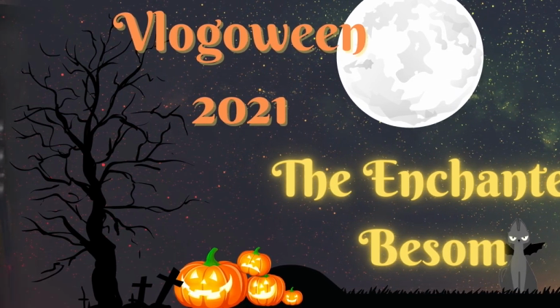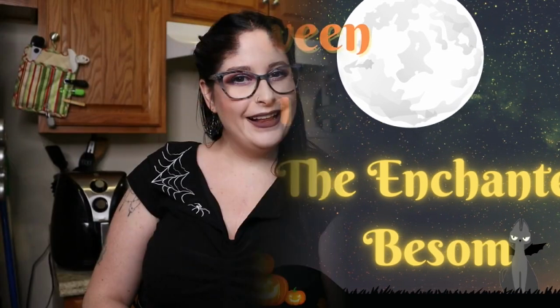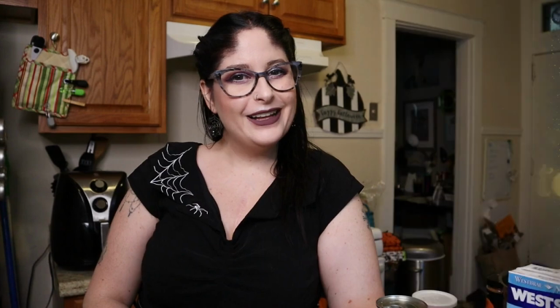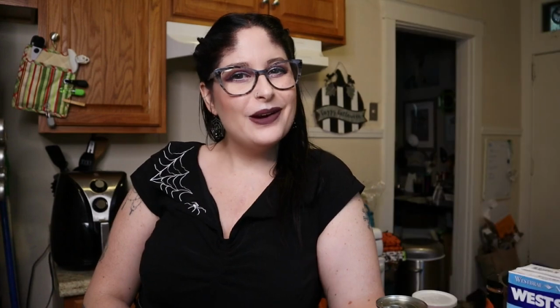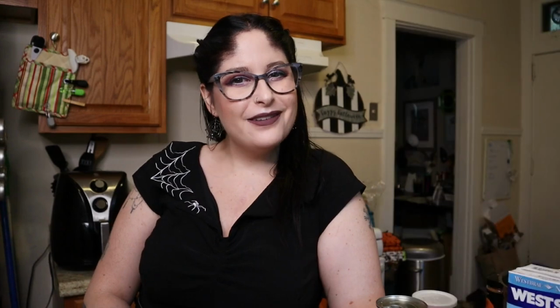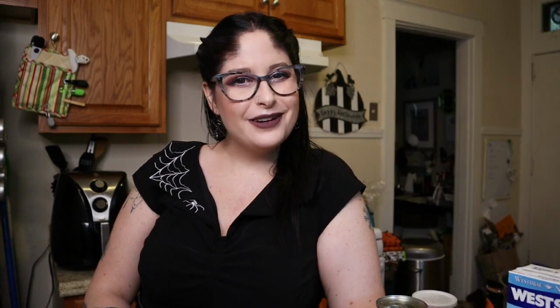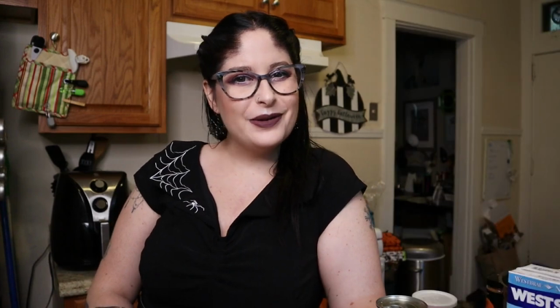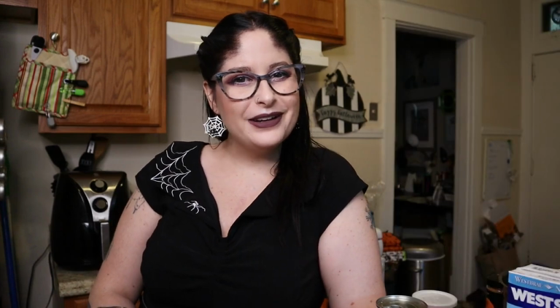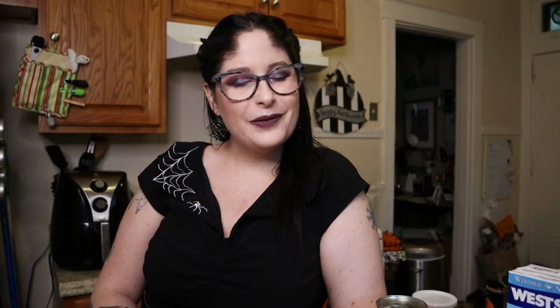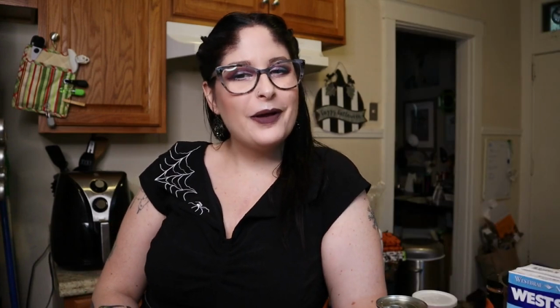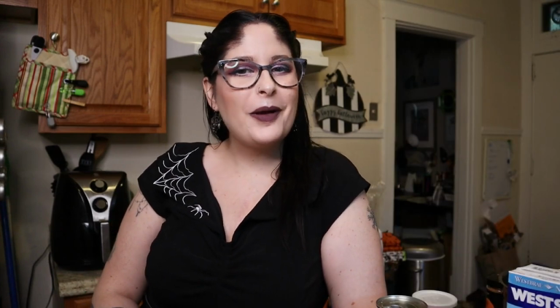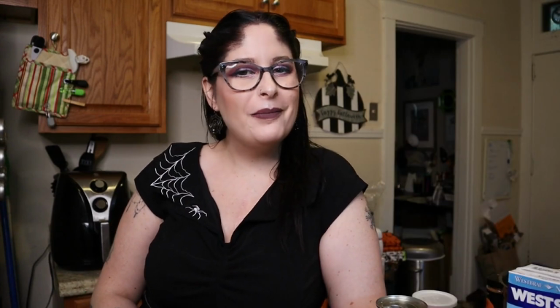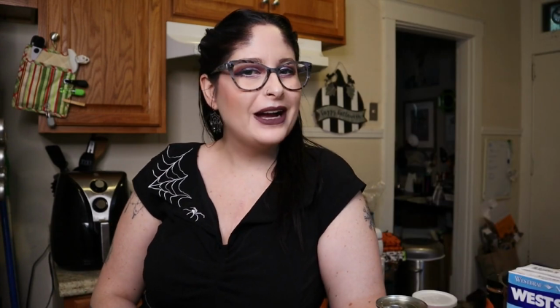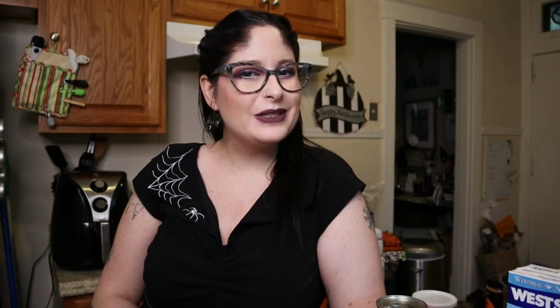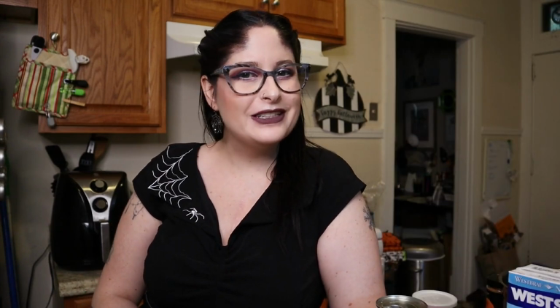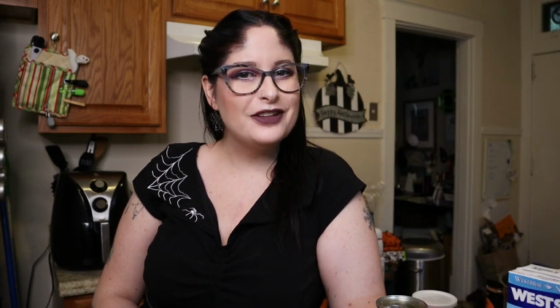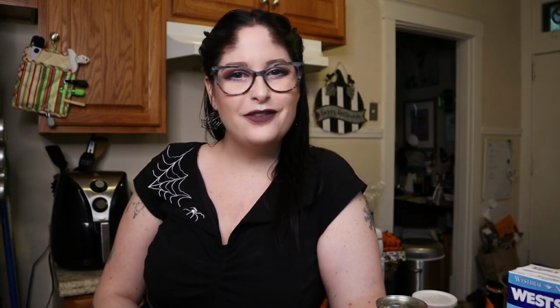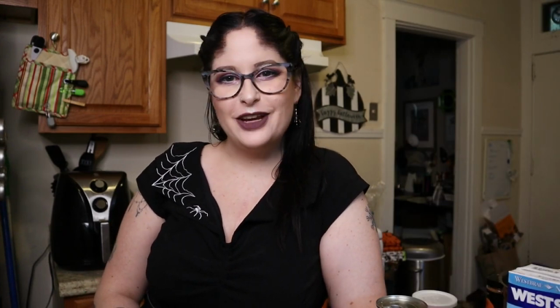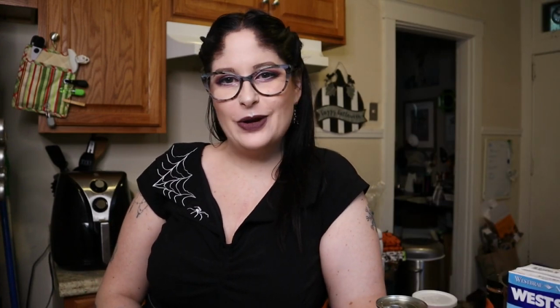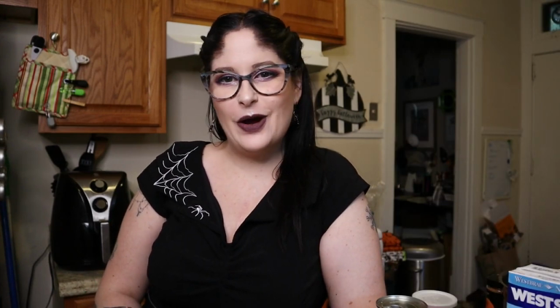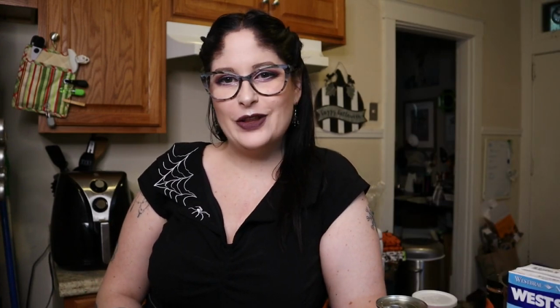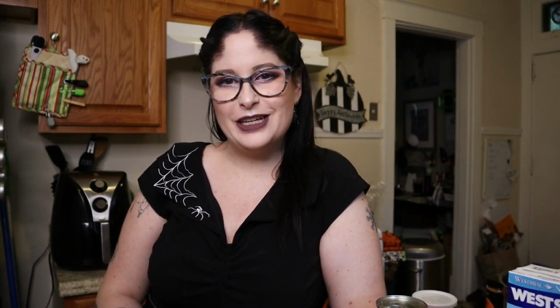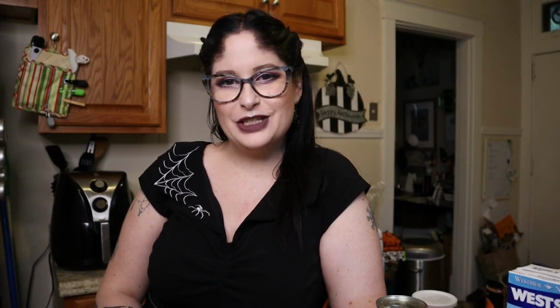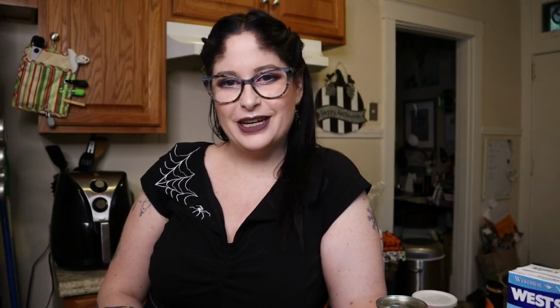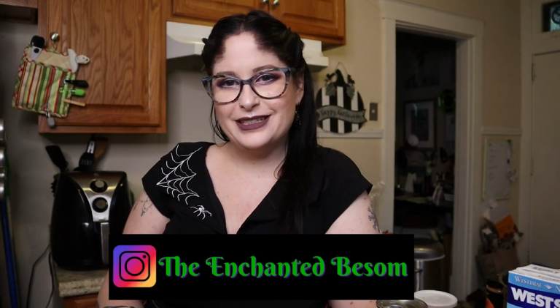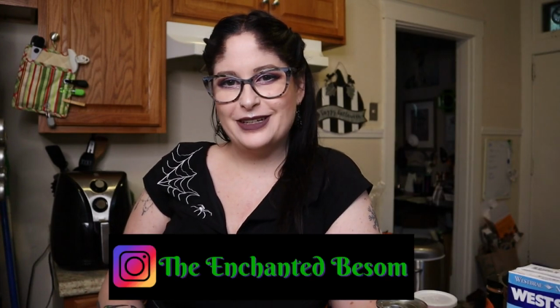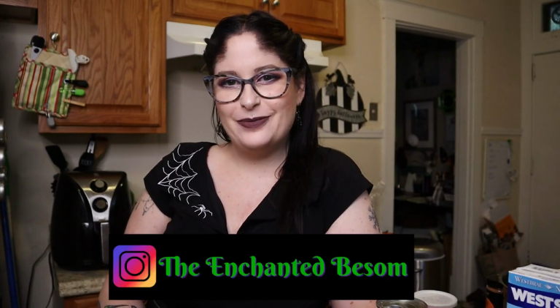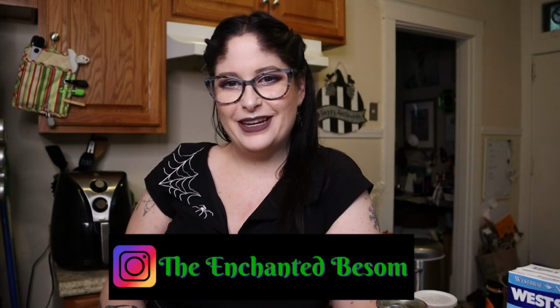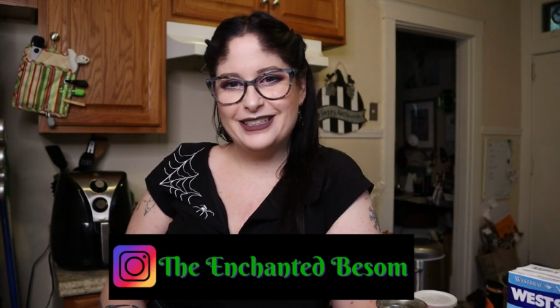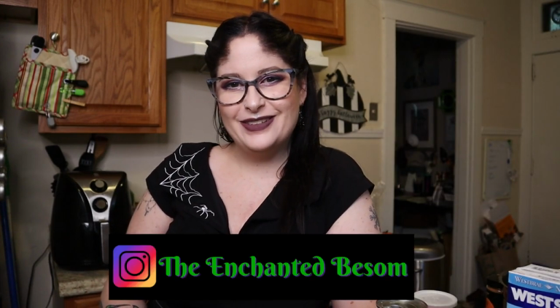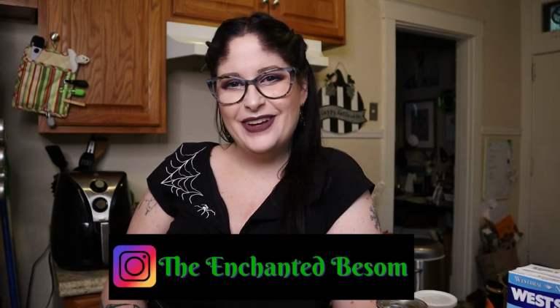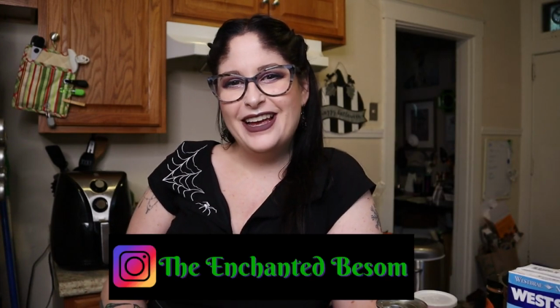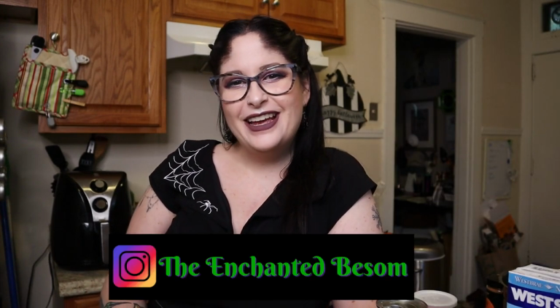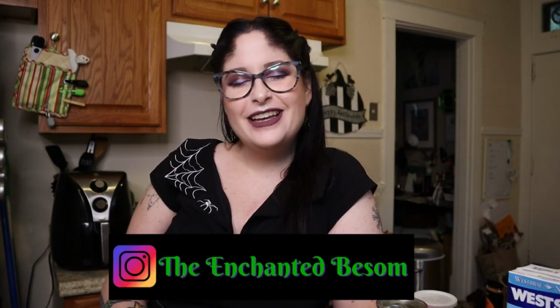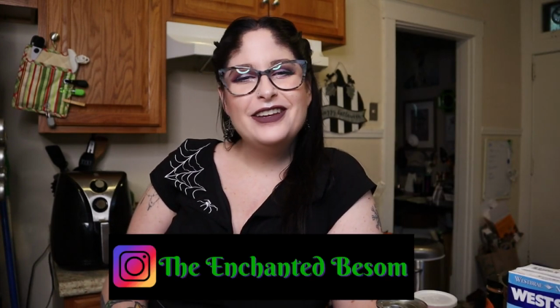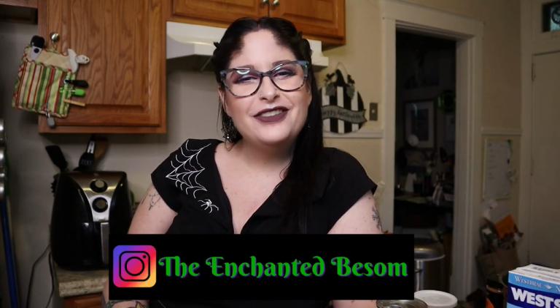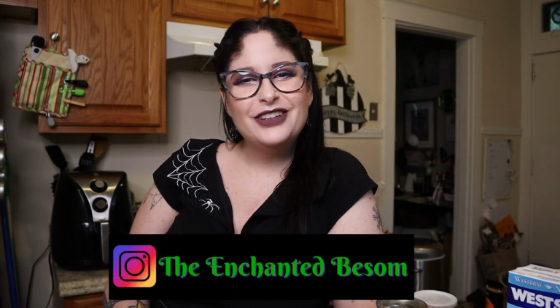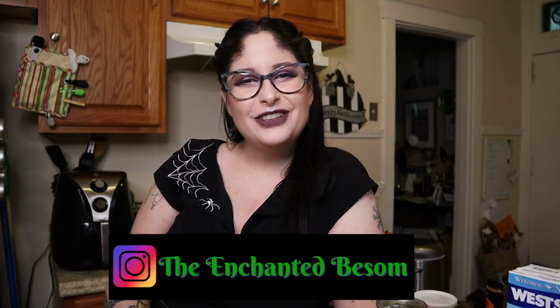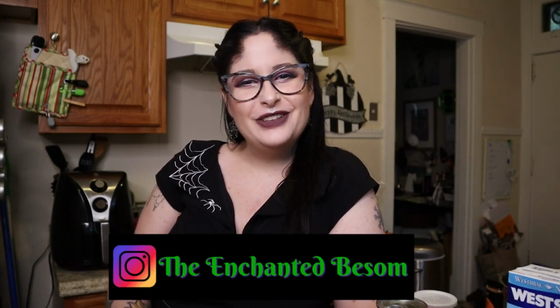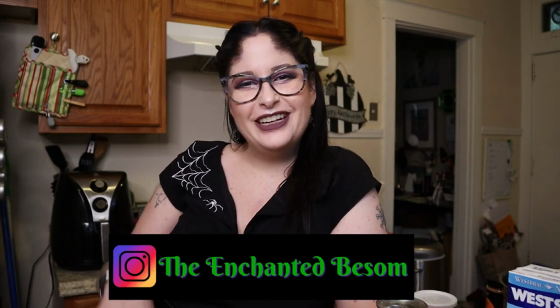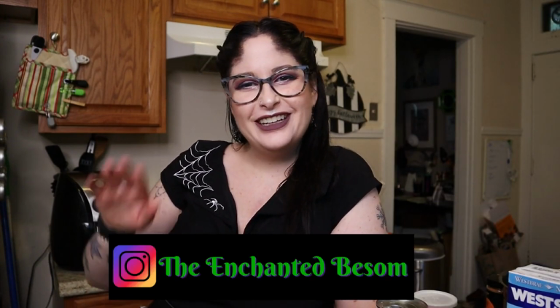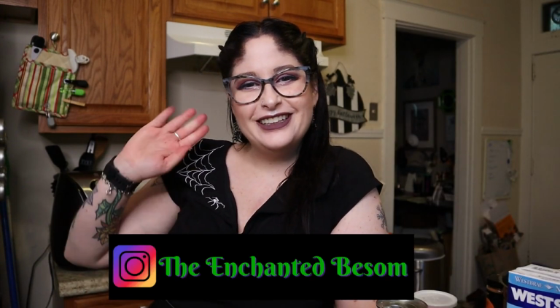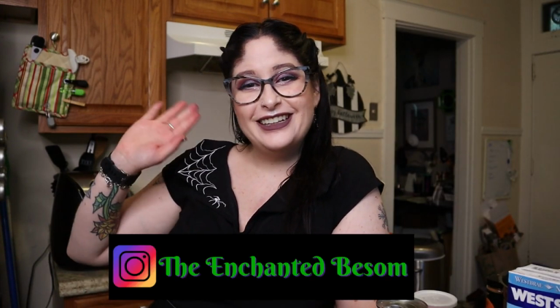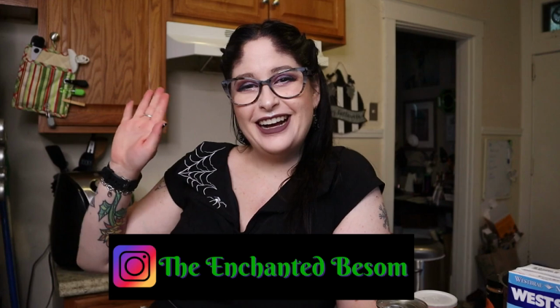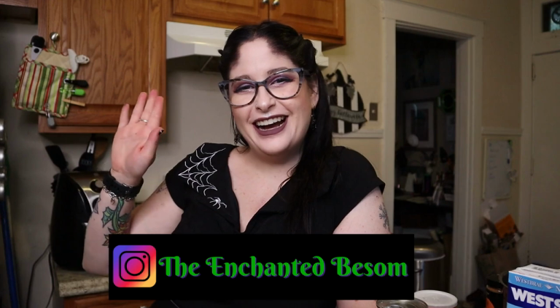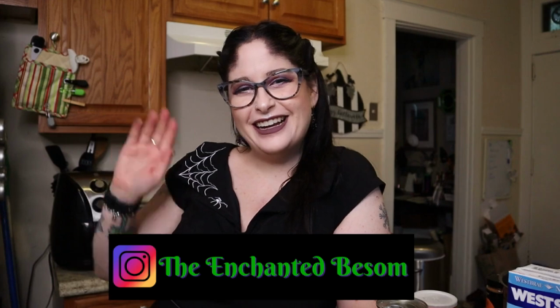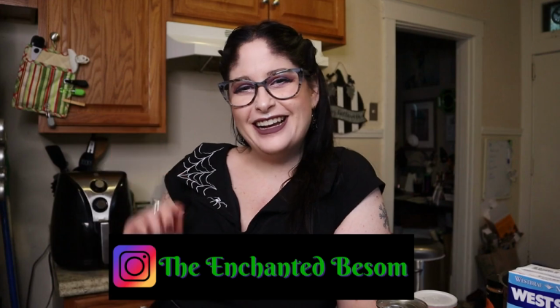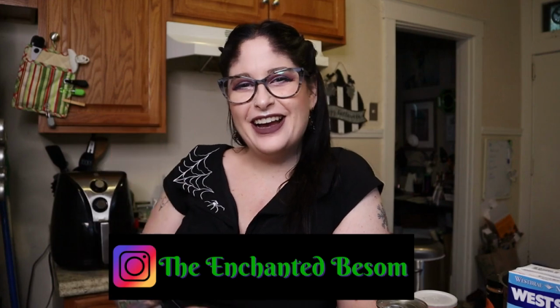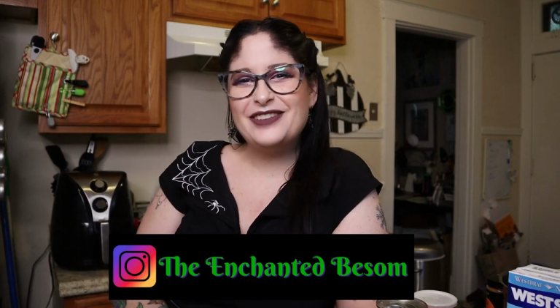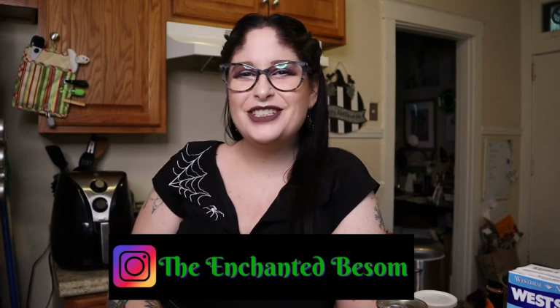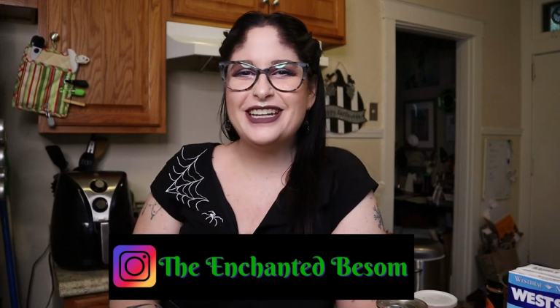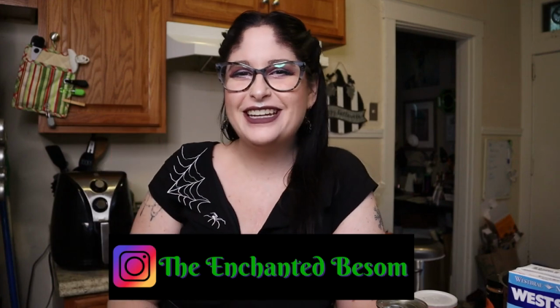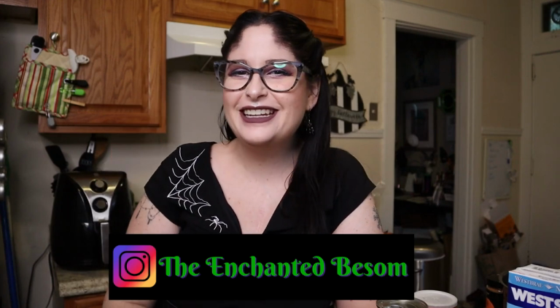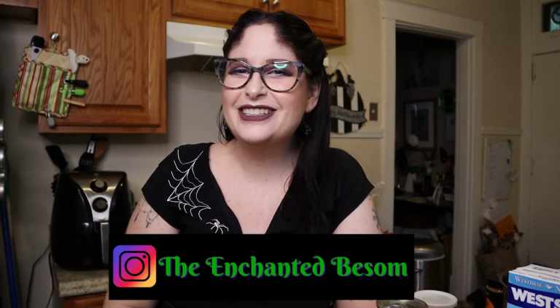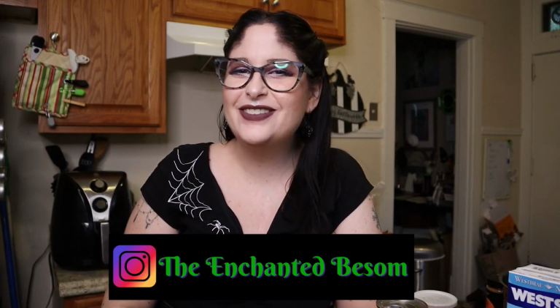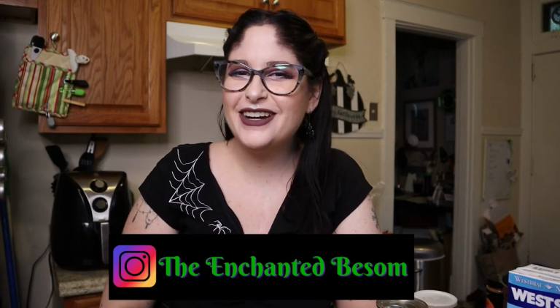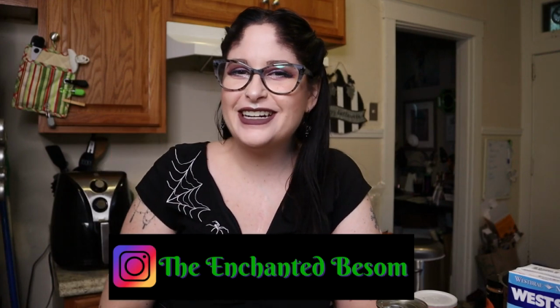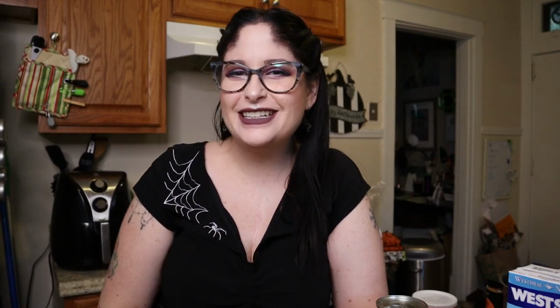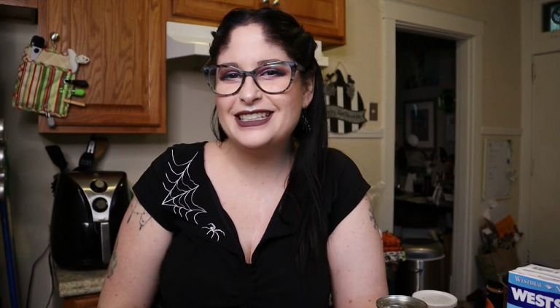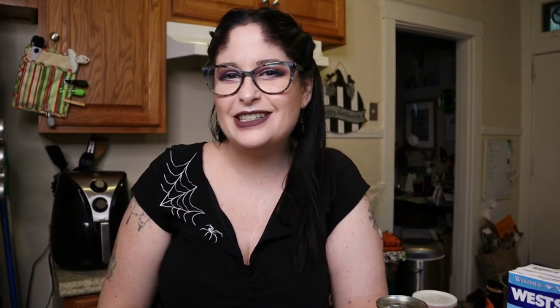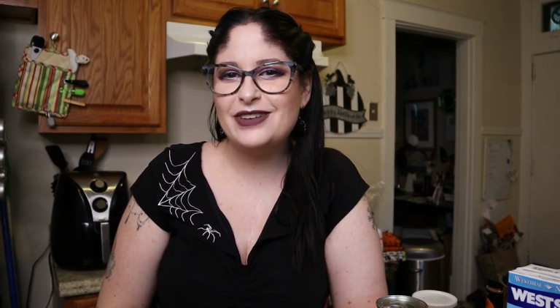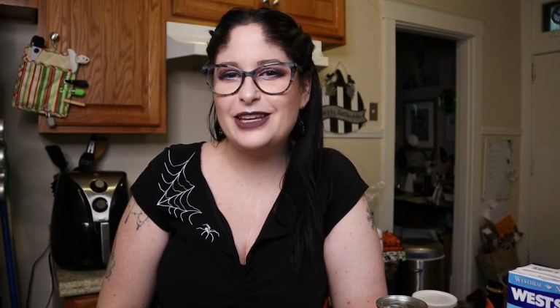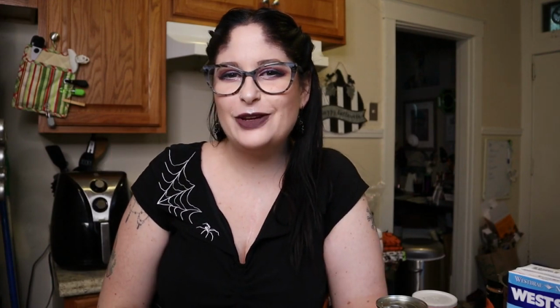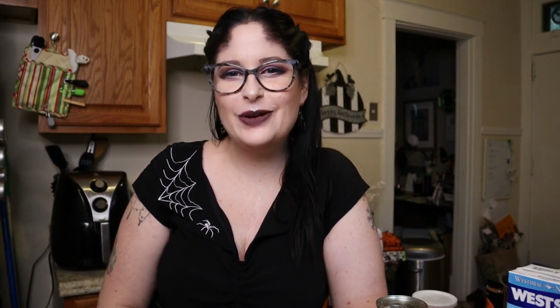Hello everyone and welcome back to another video on the Enchanted Basement. If you're new here, hi, I'm Jenny. It is very nice to meet you.